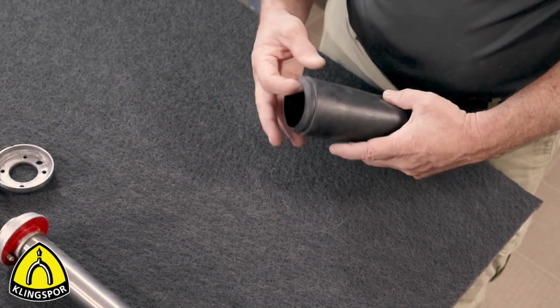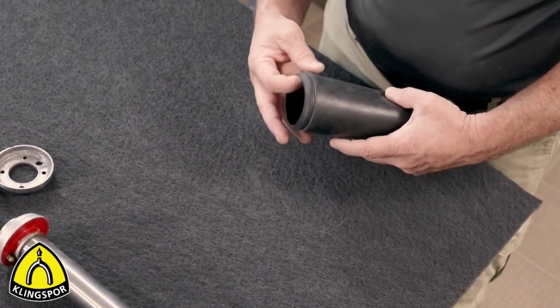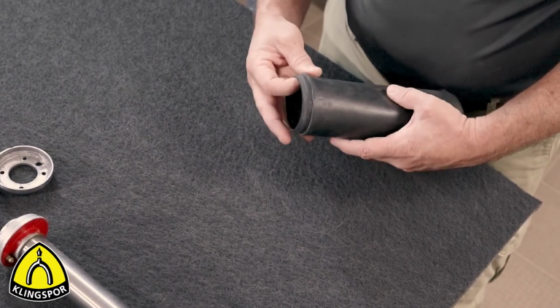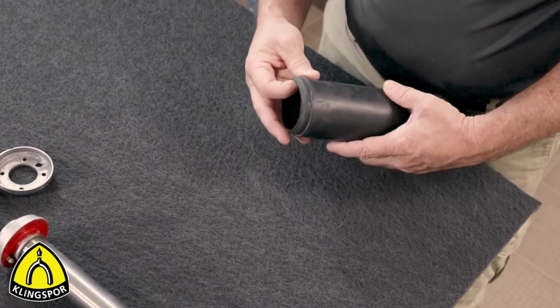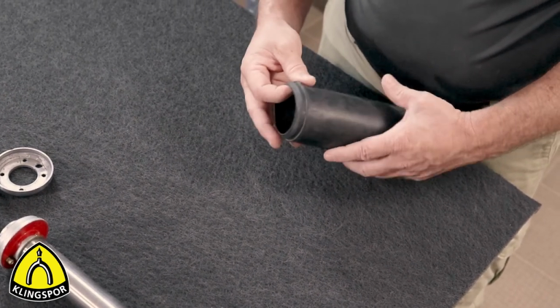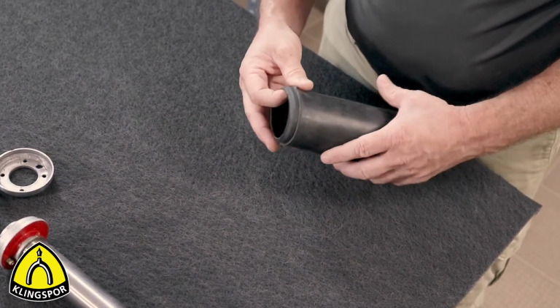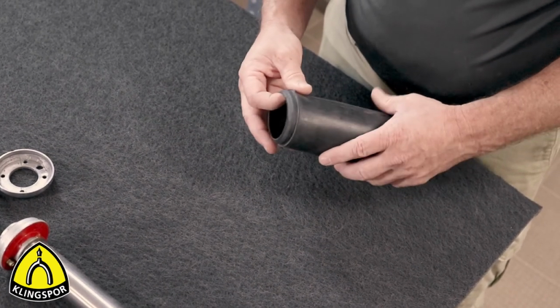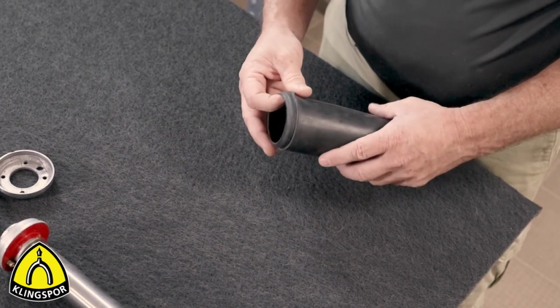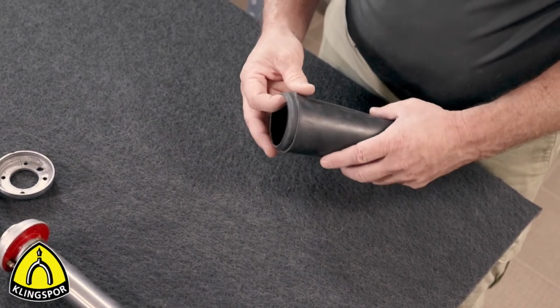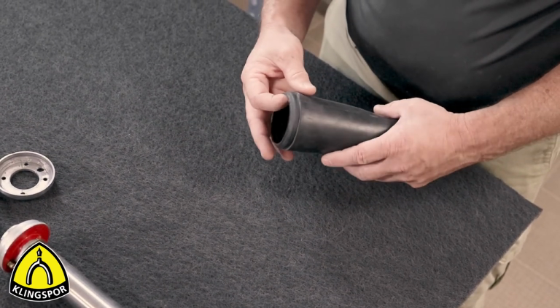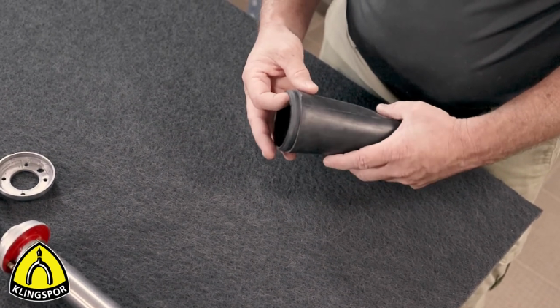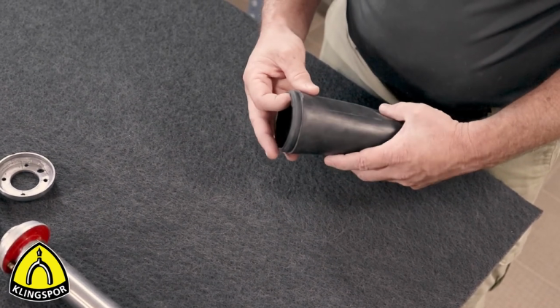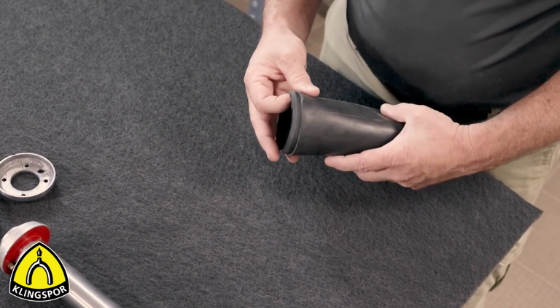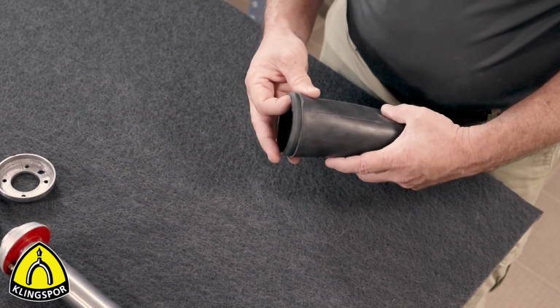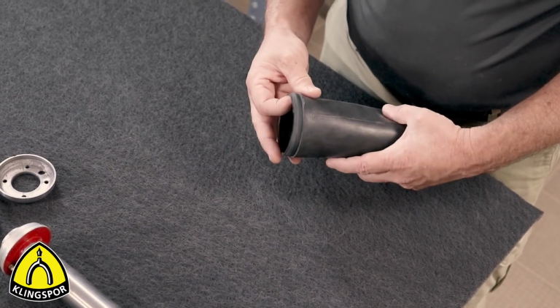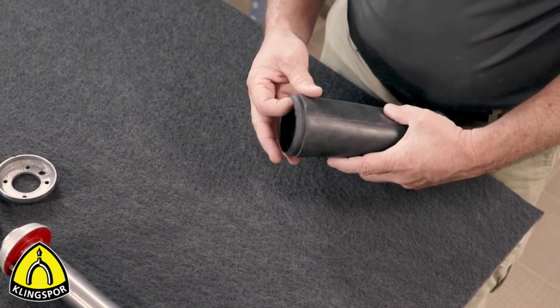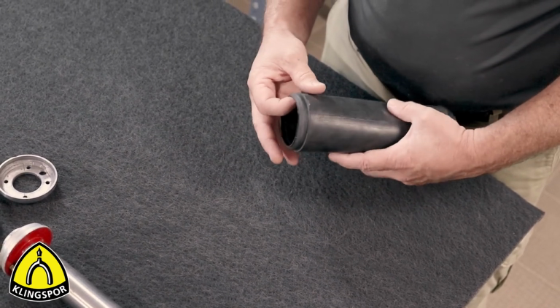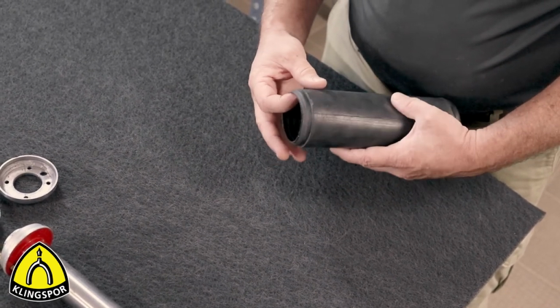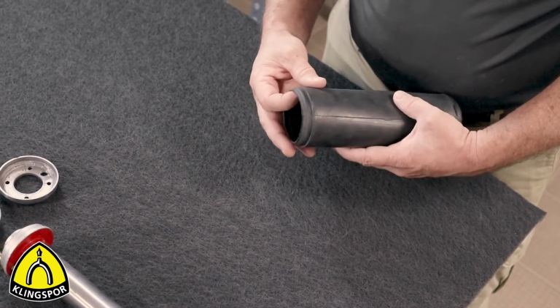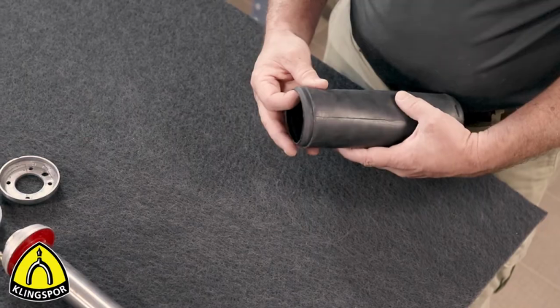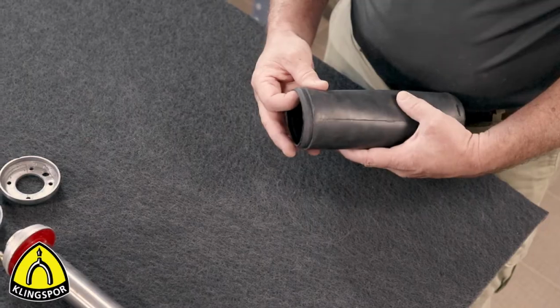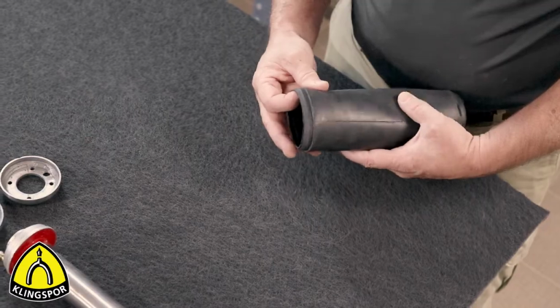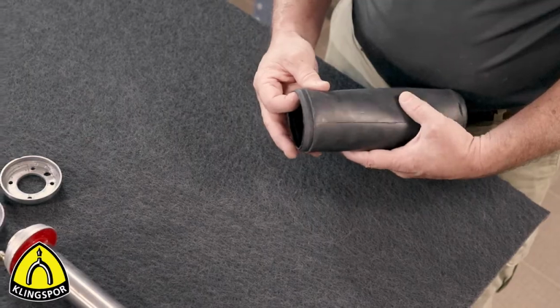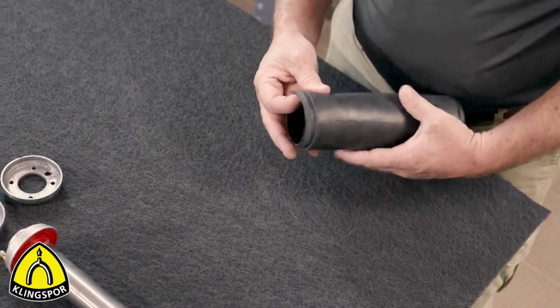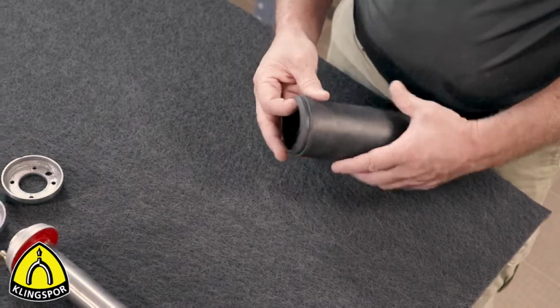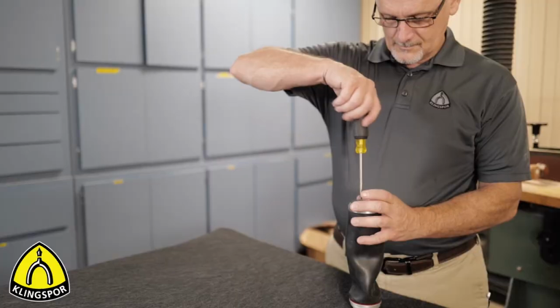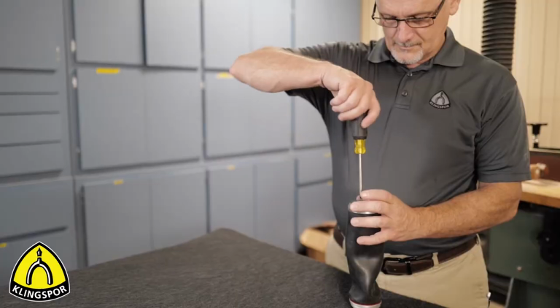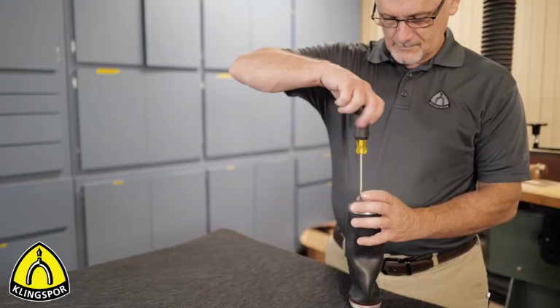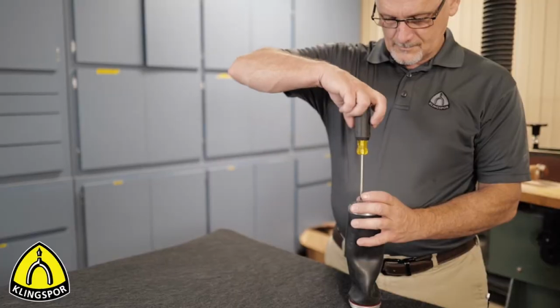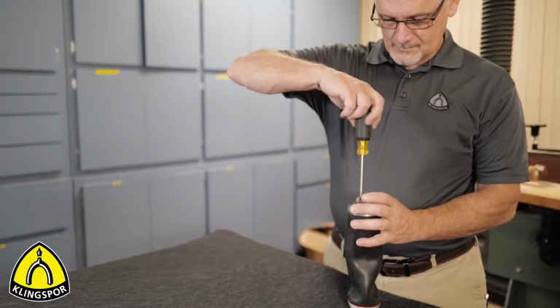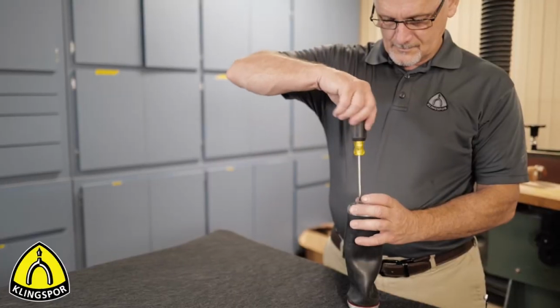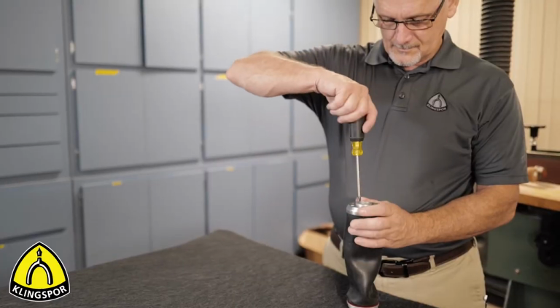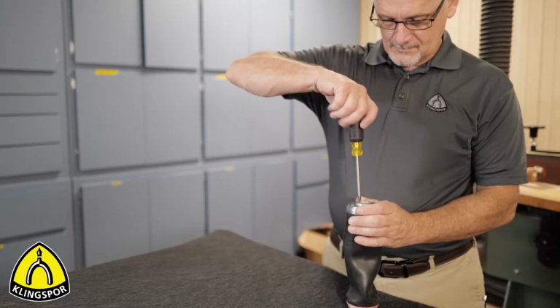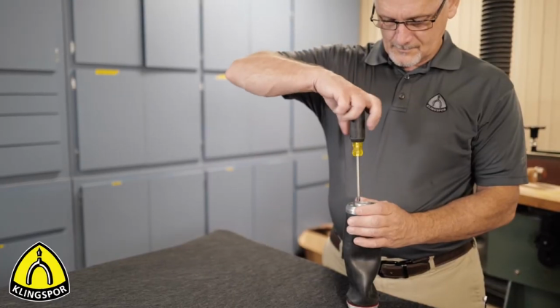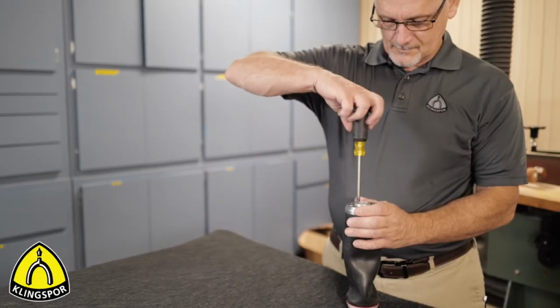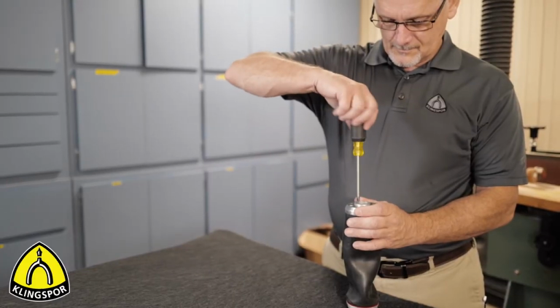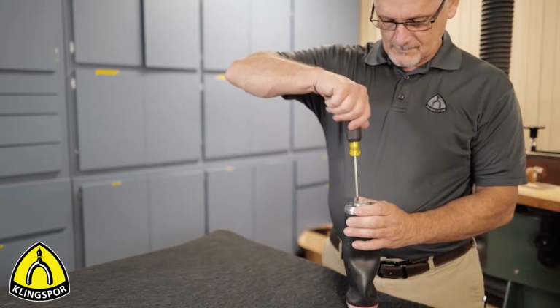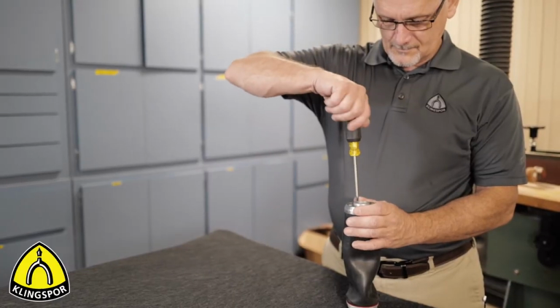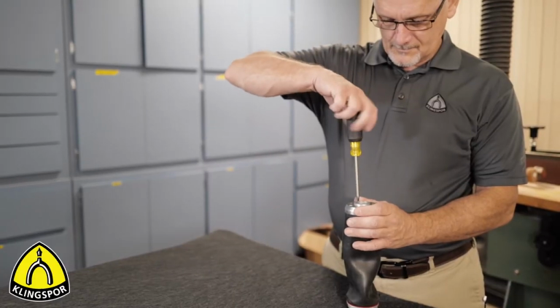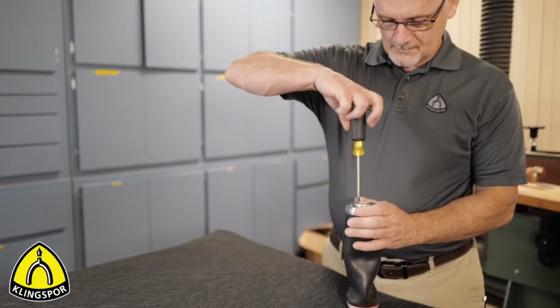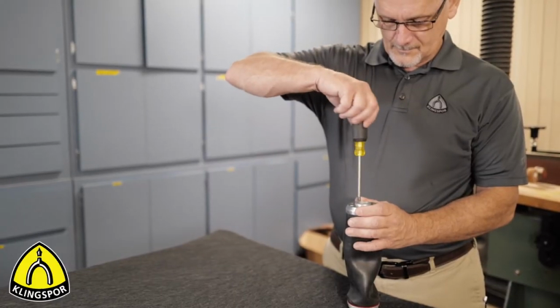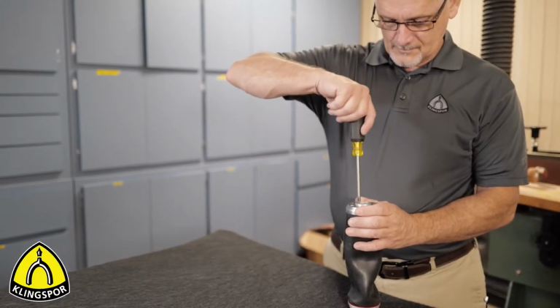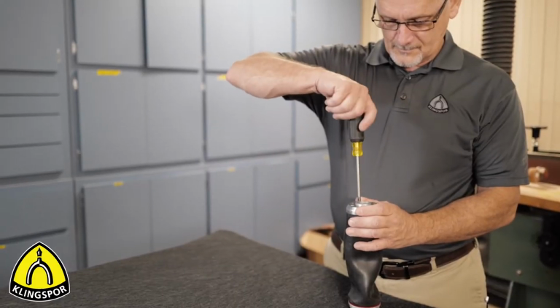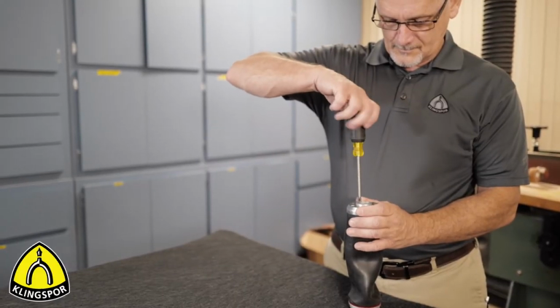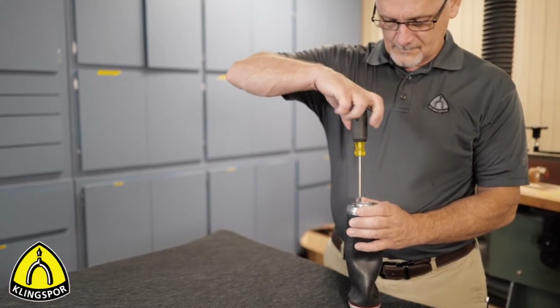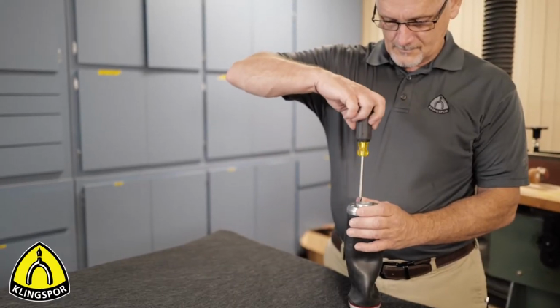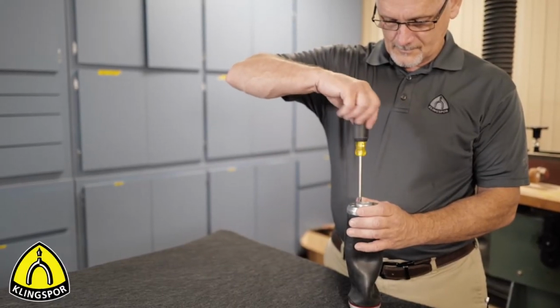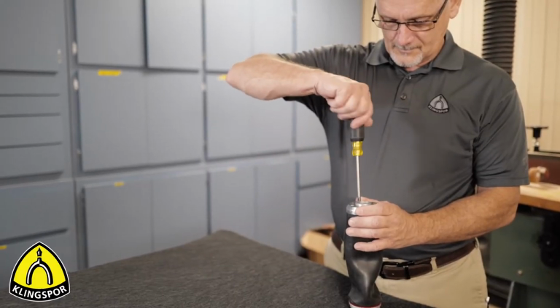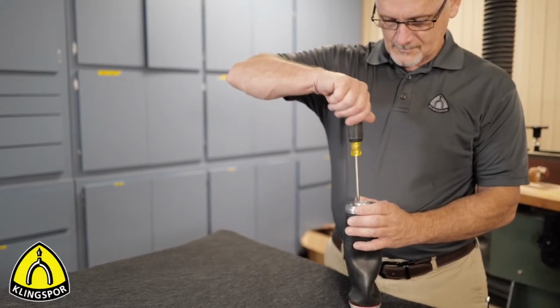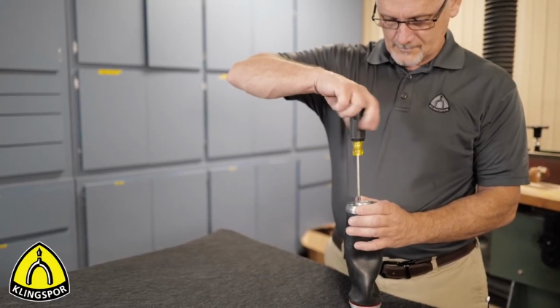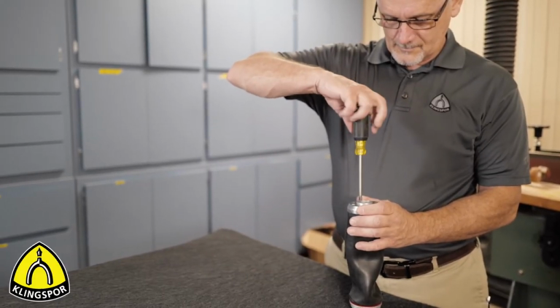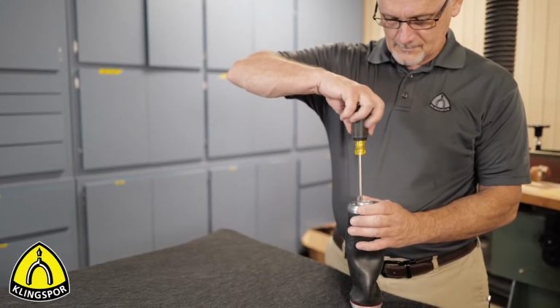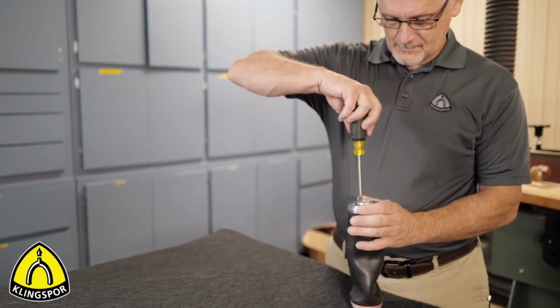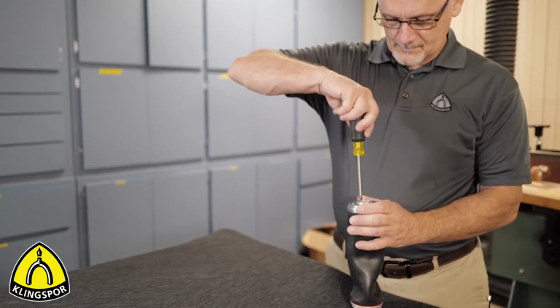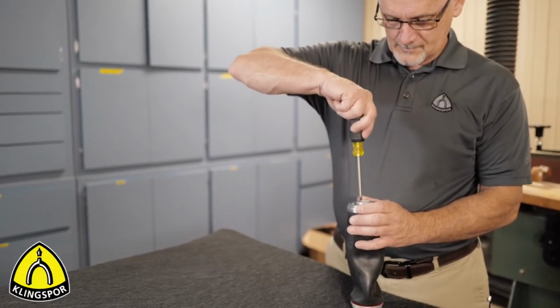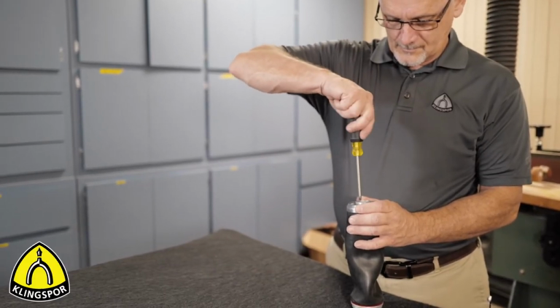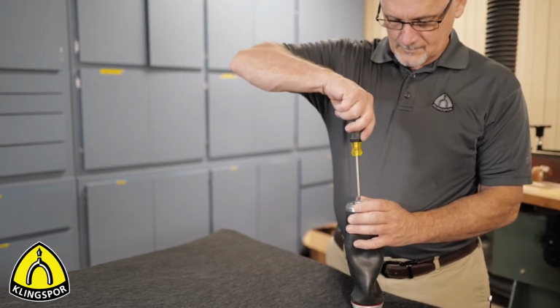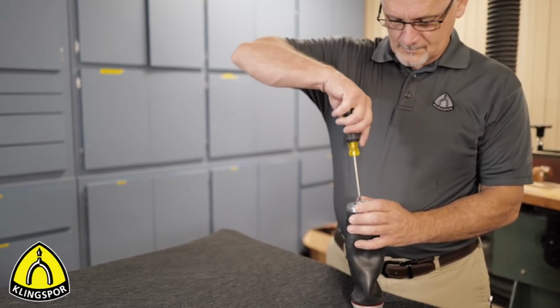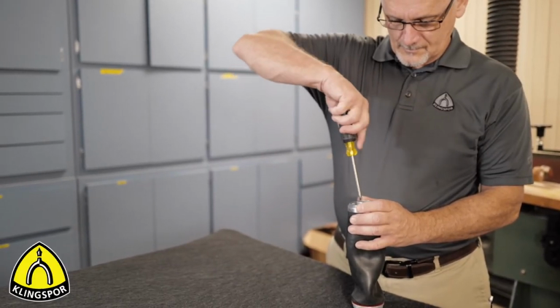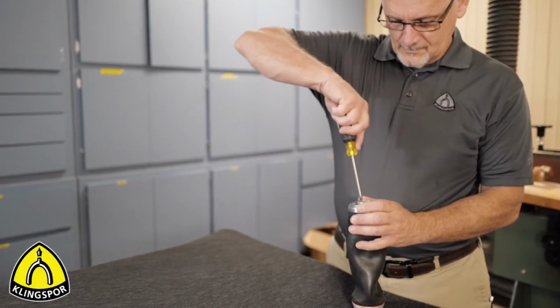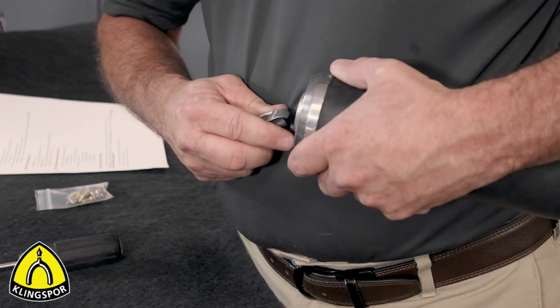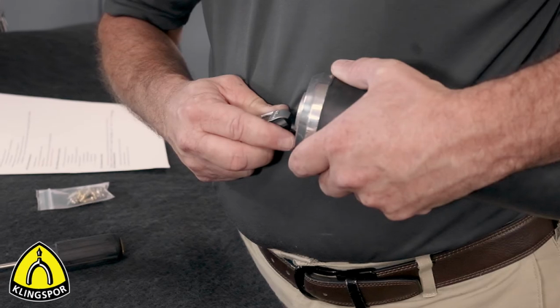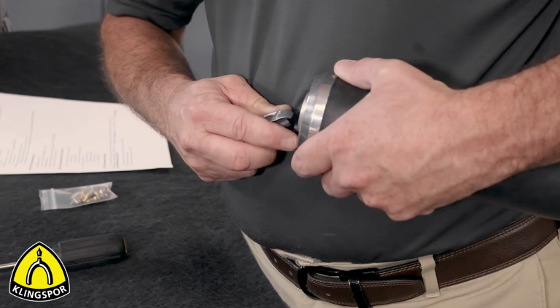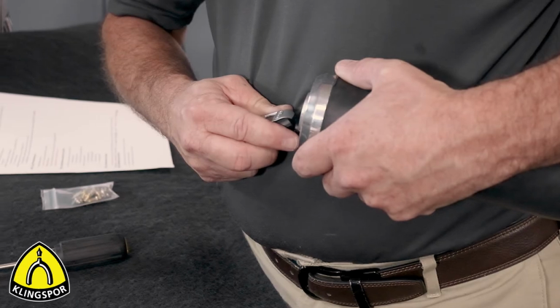Once you are satisfied that you have located and repaired any issues, reassemble the drum and test it for air retention.